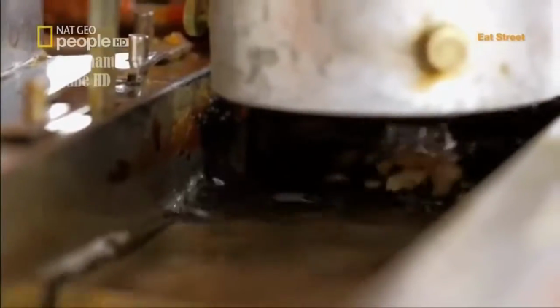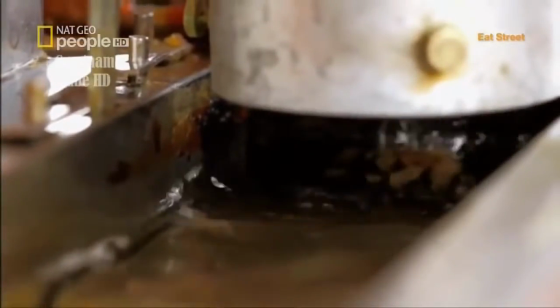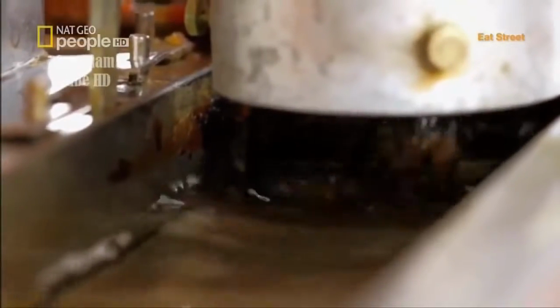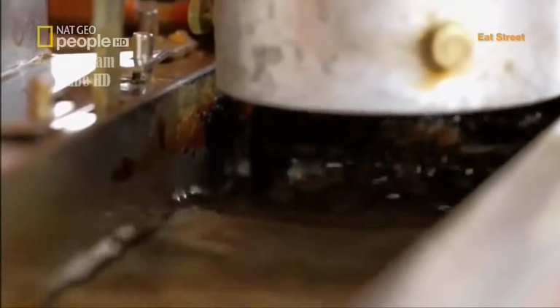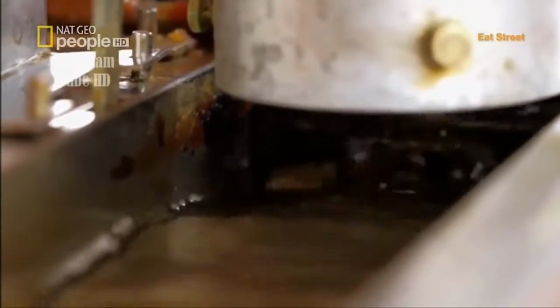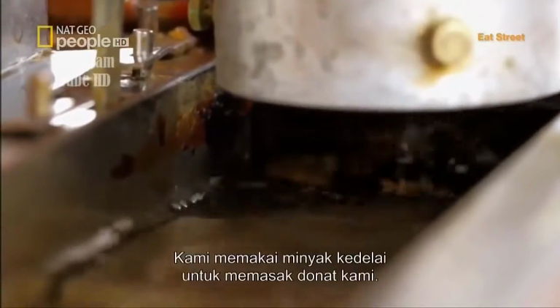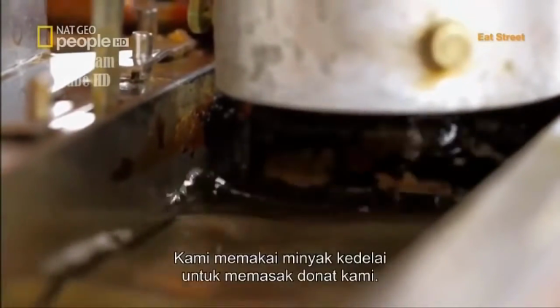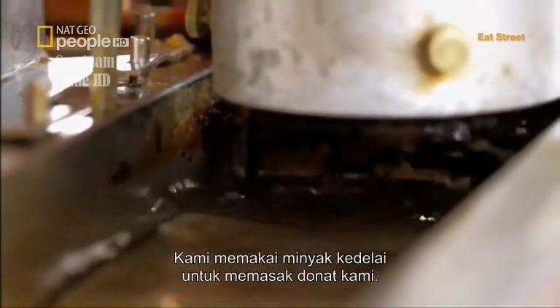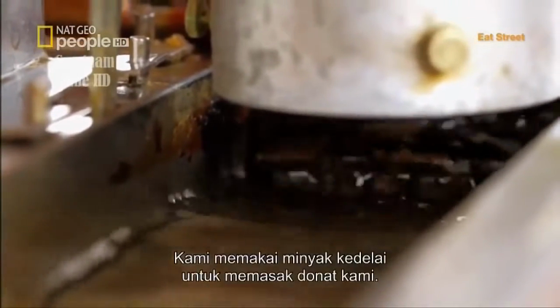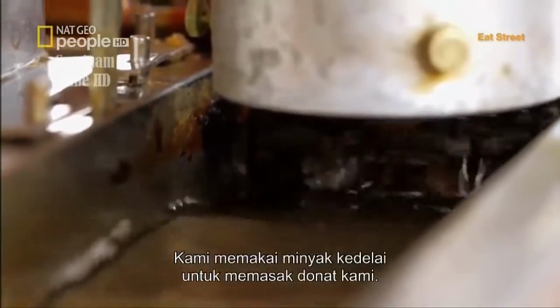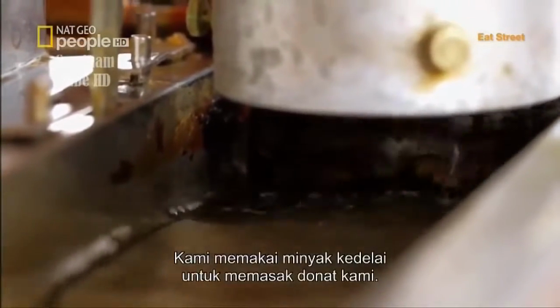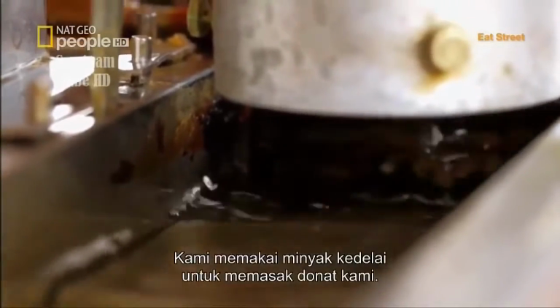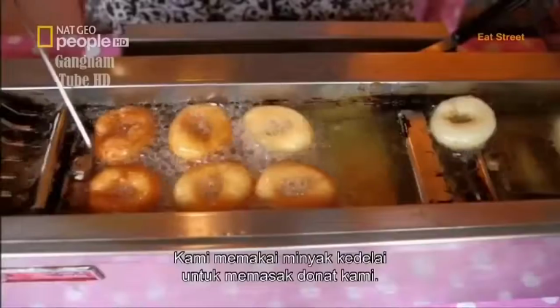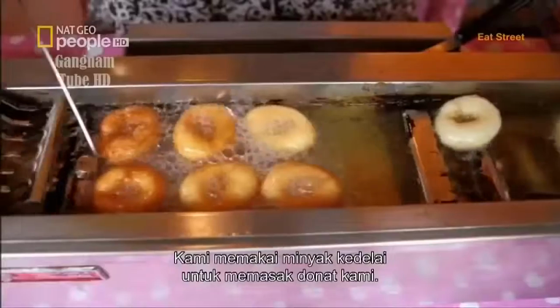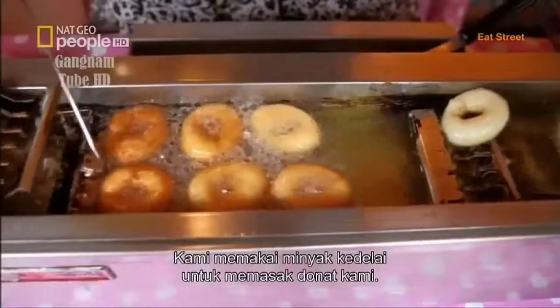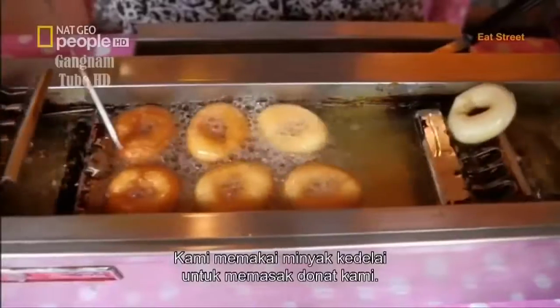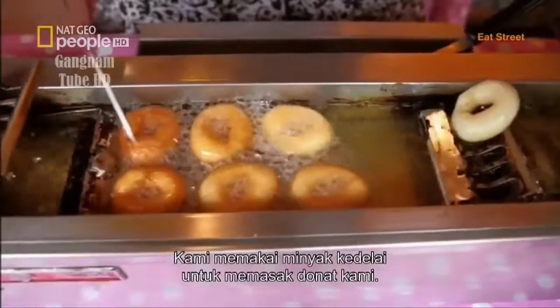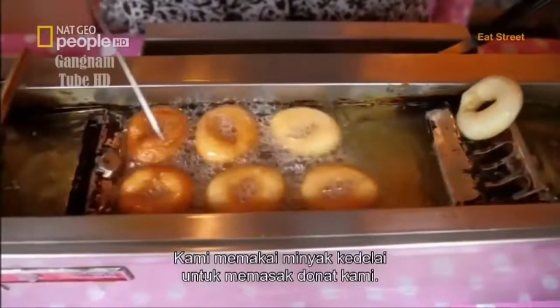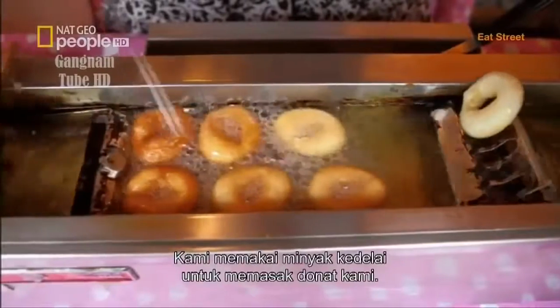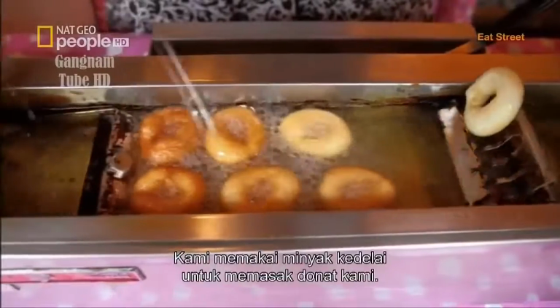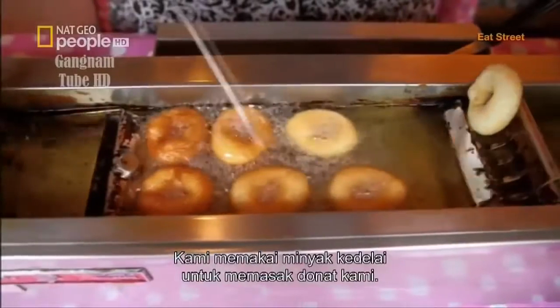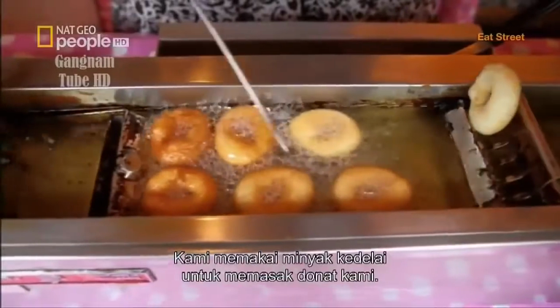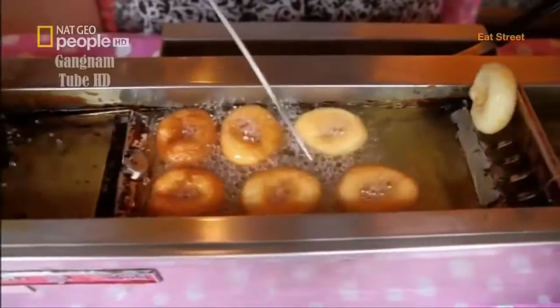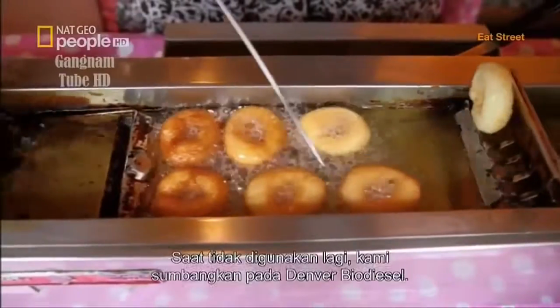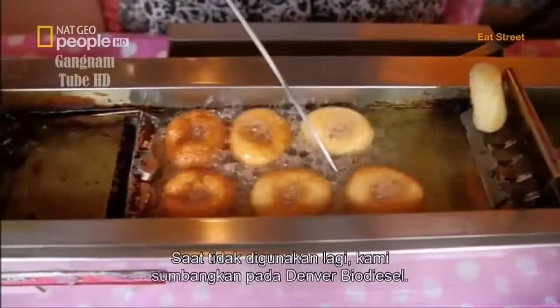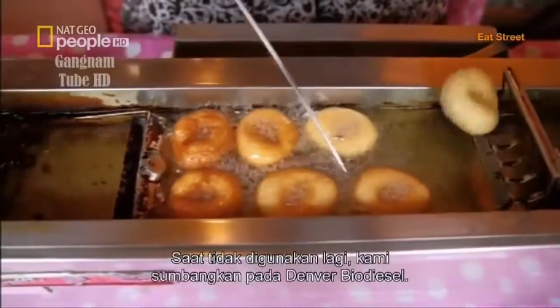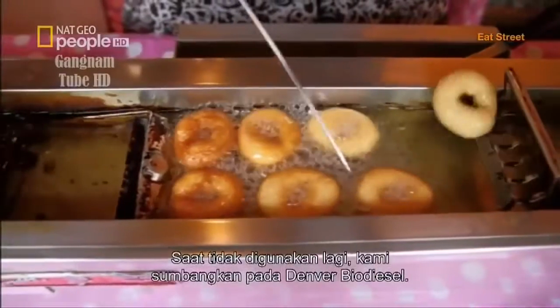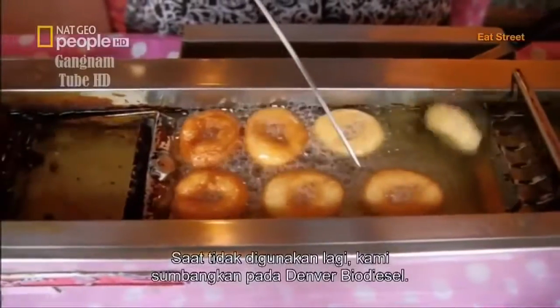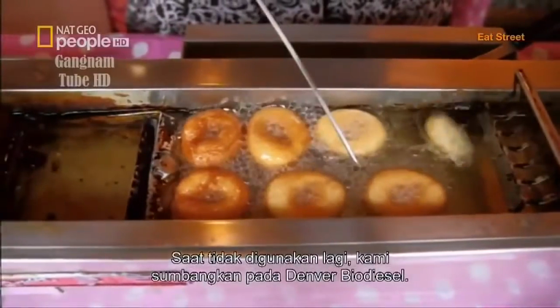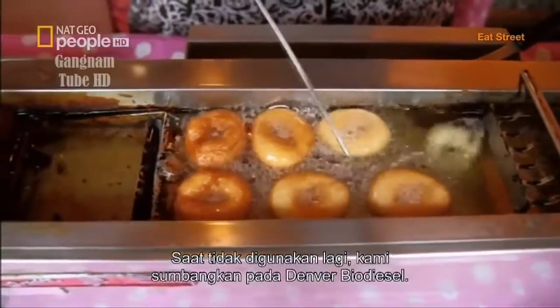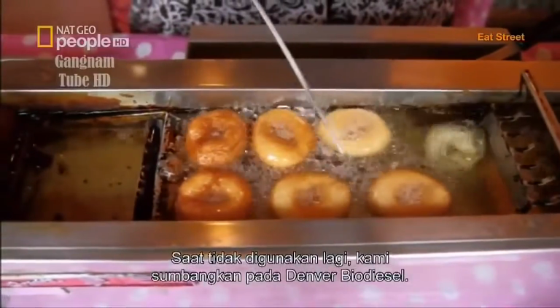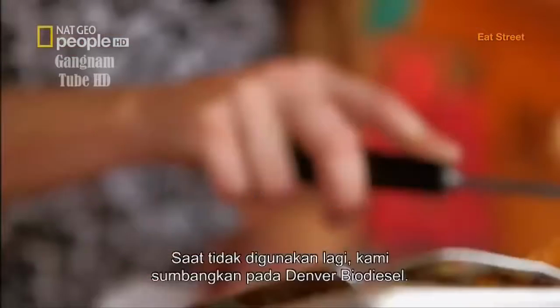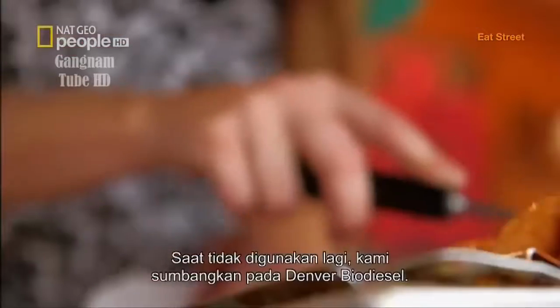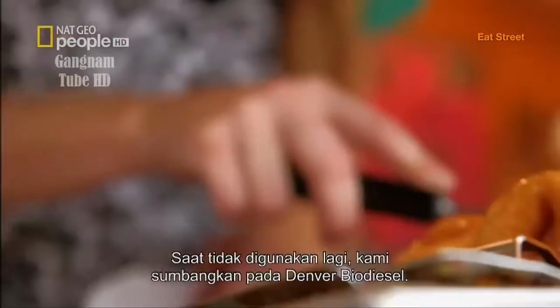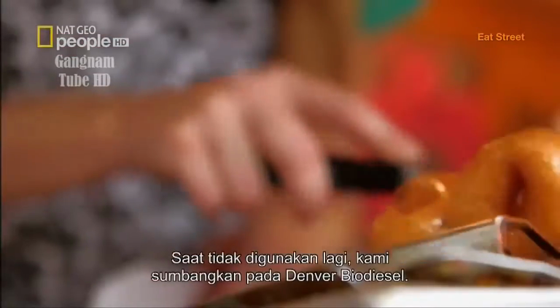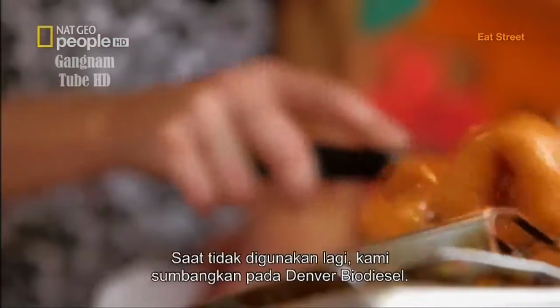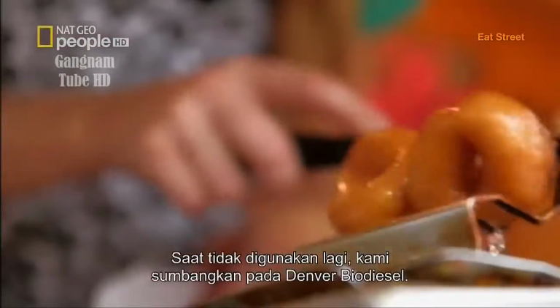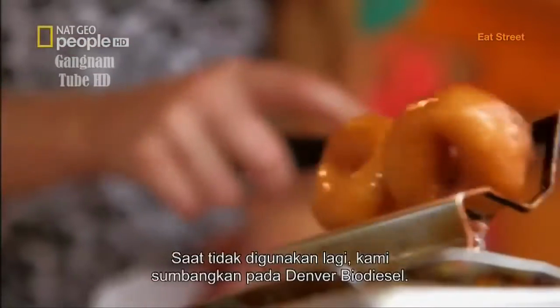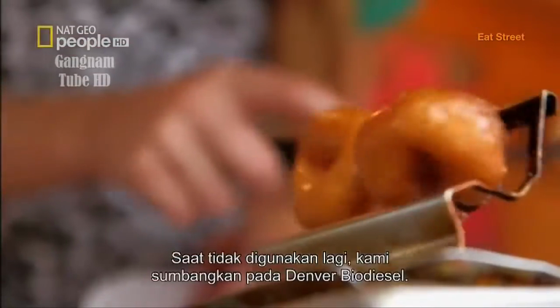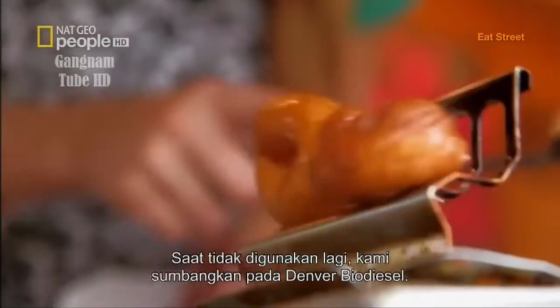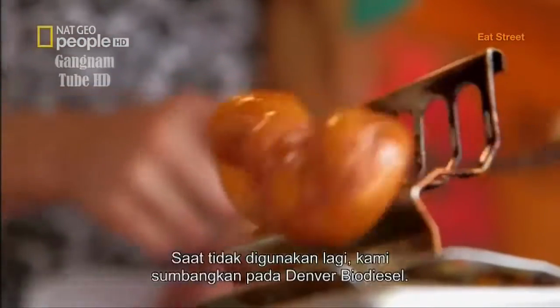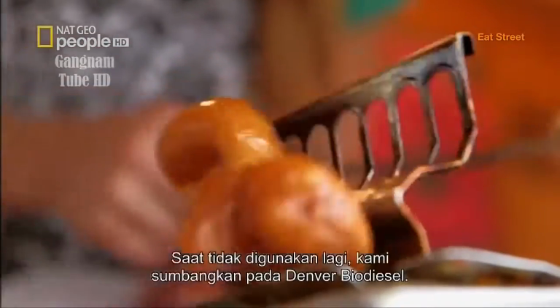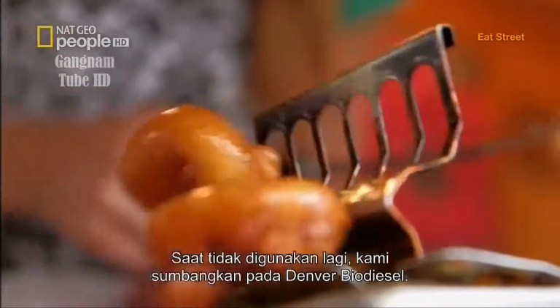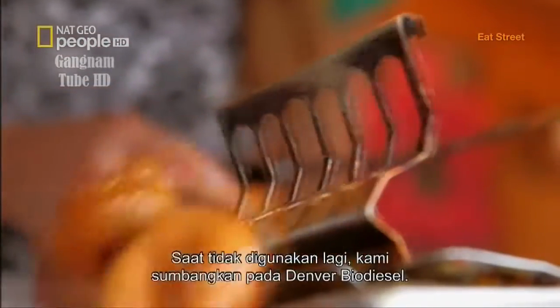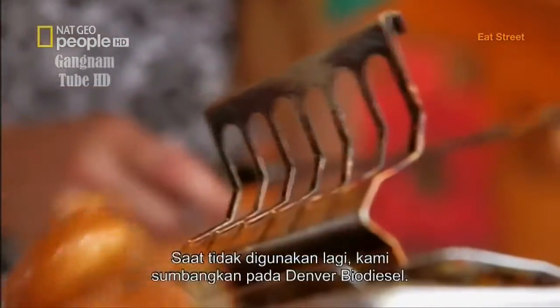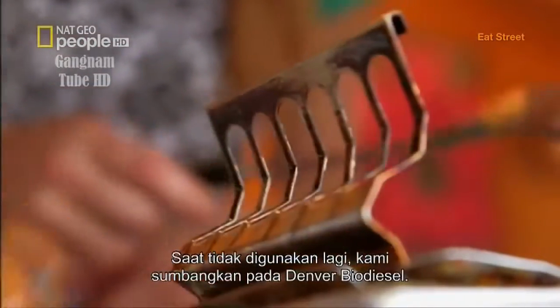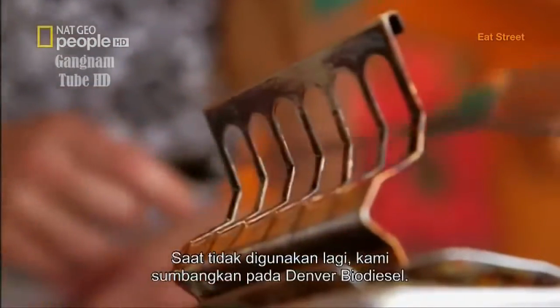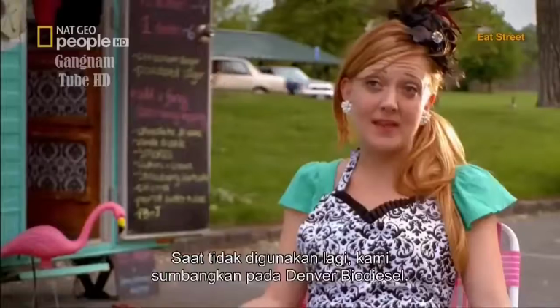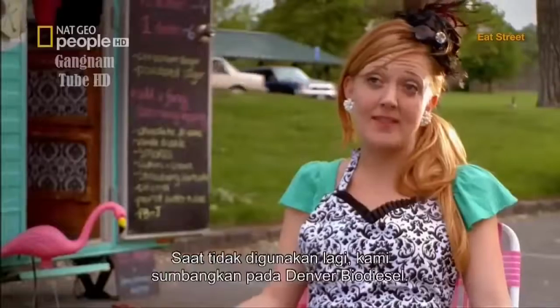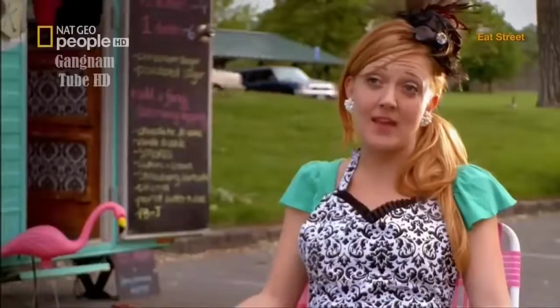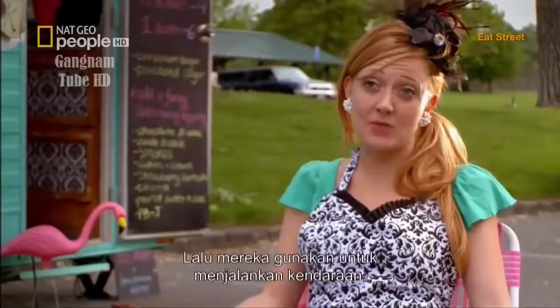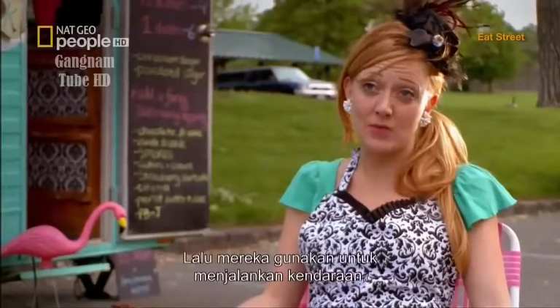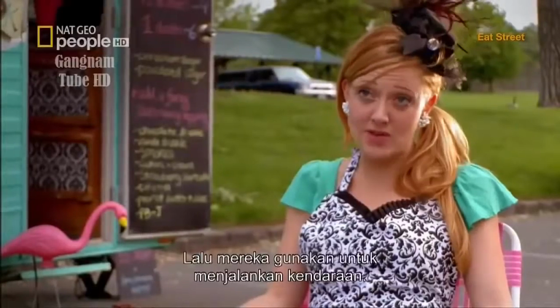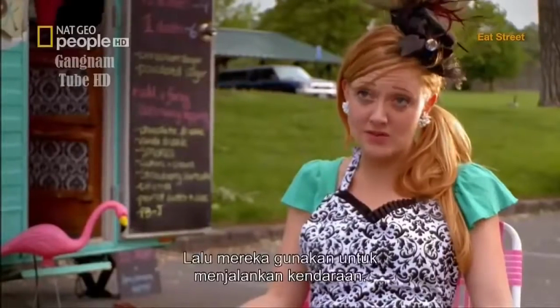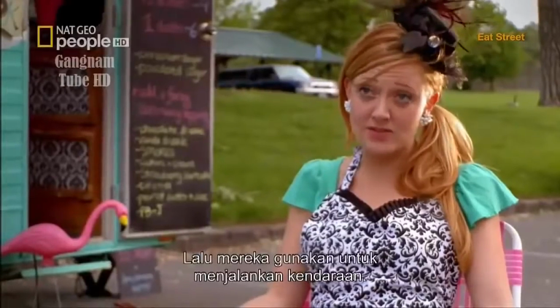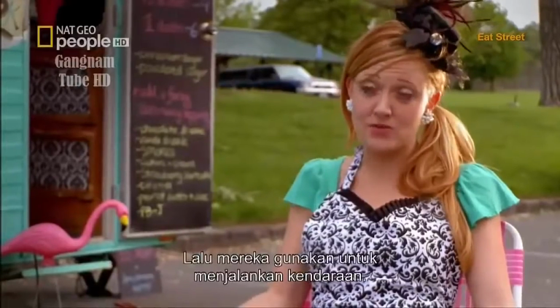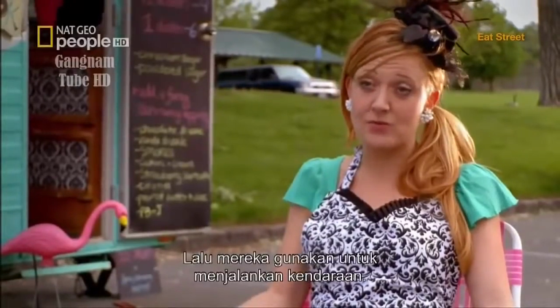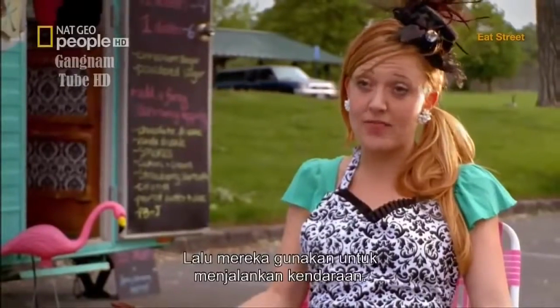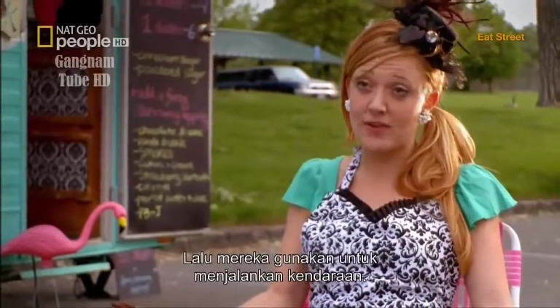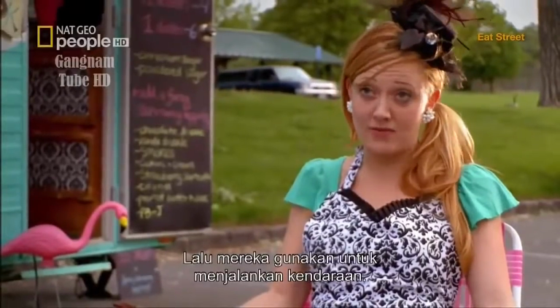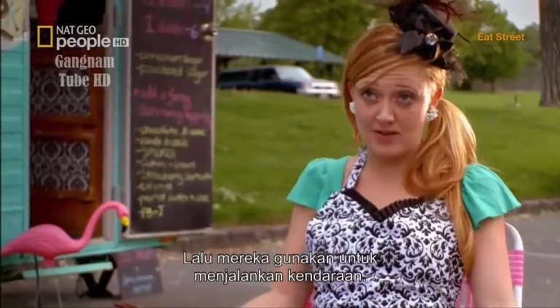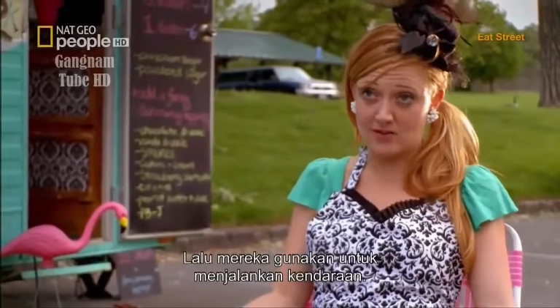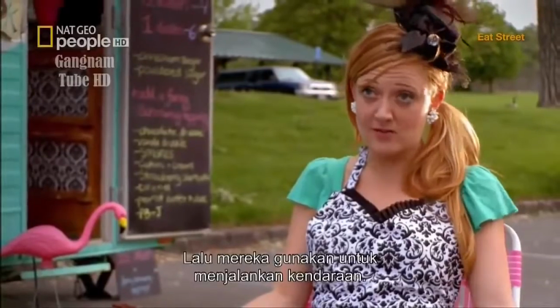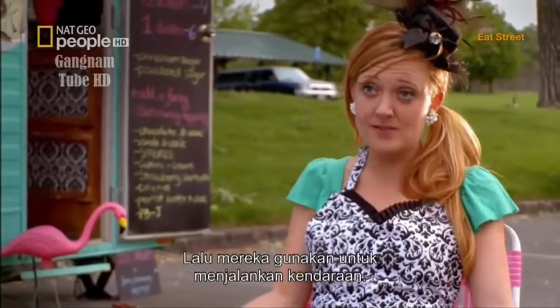We use soybean oil to cook up our donuts. And when we're done with the oil, we actually donate it to Denver Biodiesel, and they reuse it to run their vehicles.